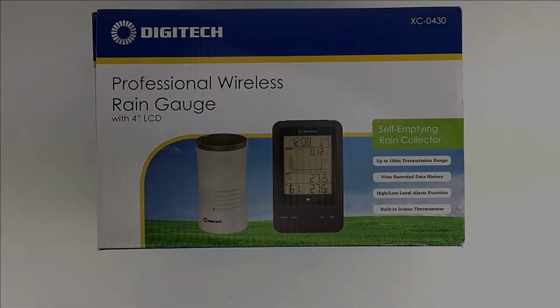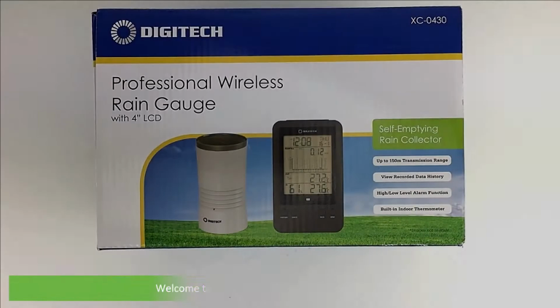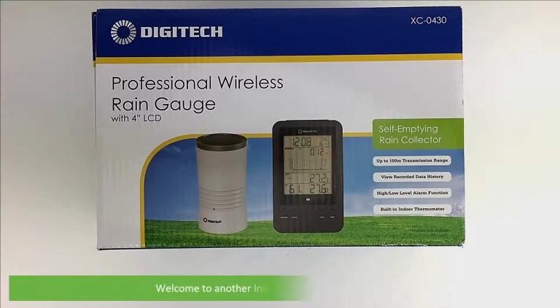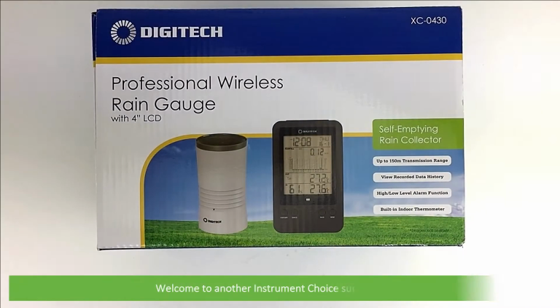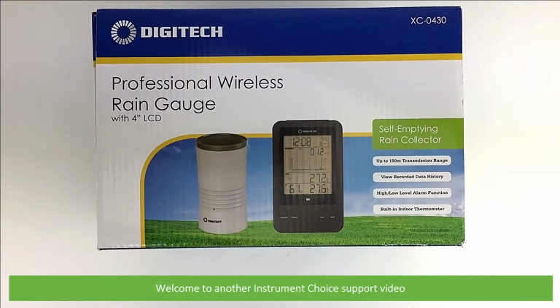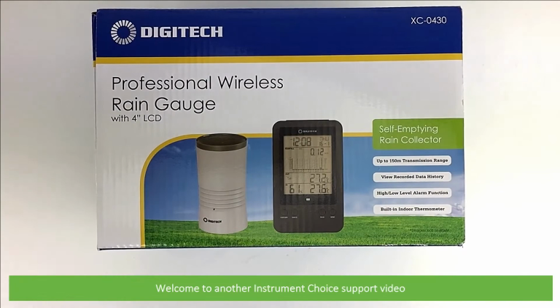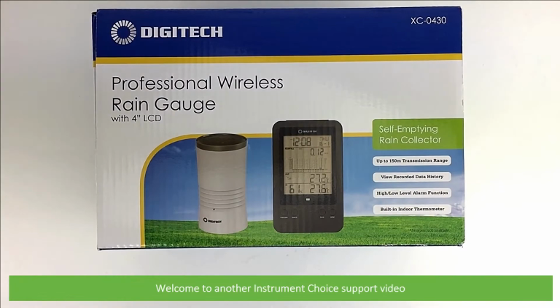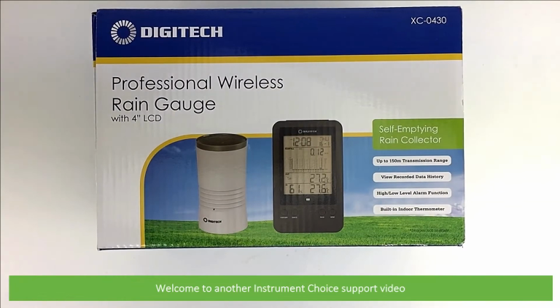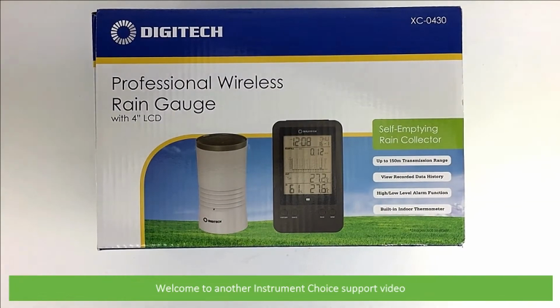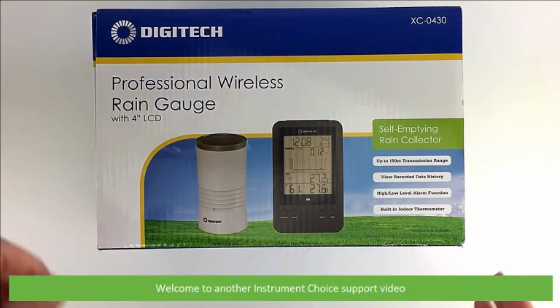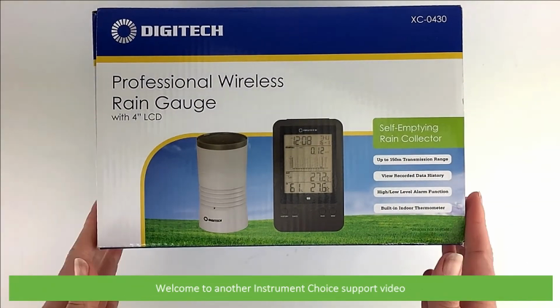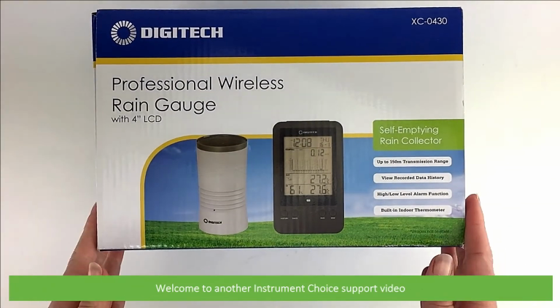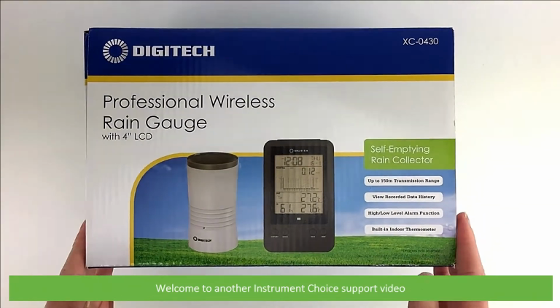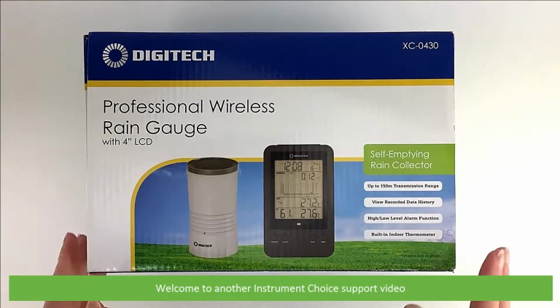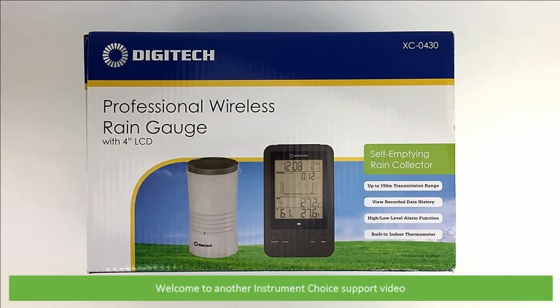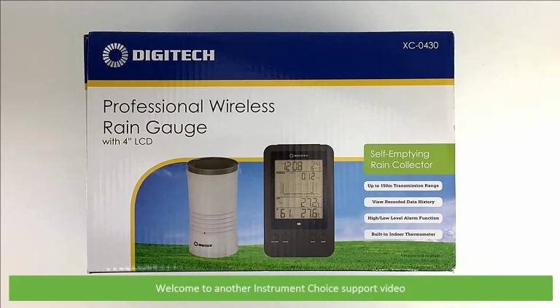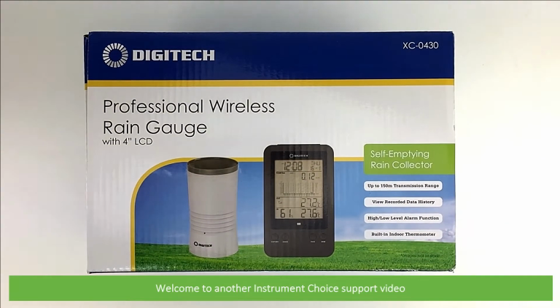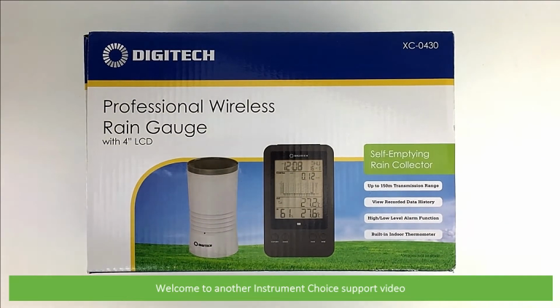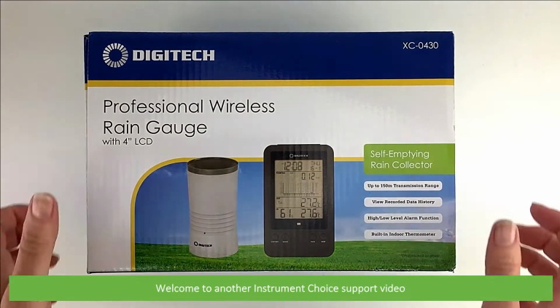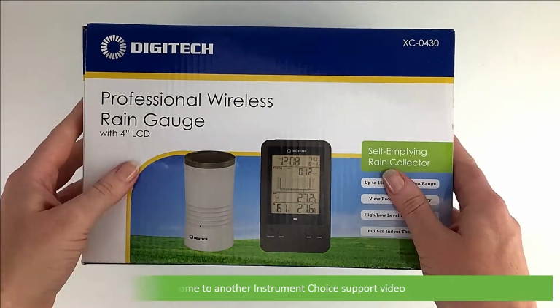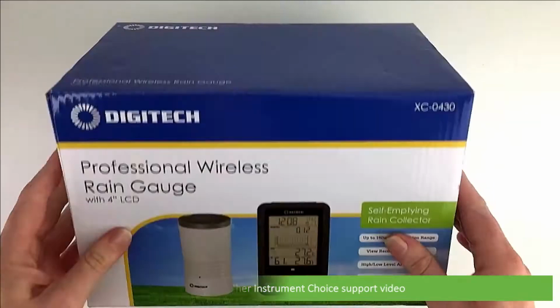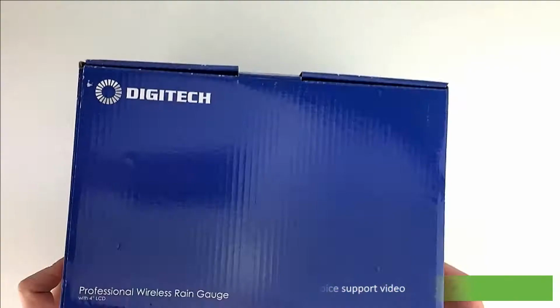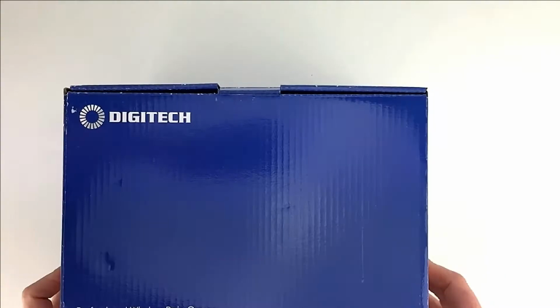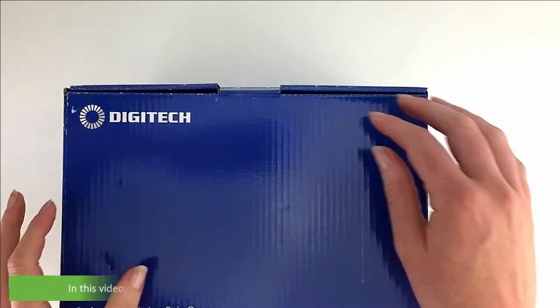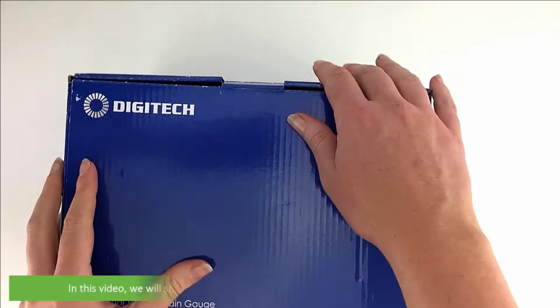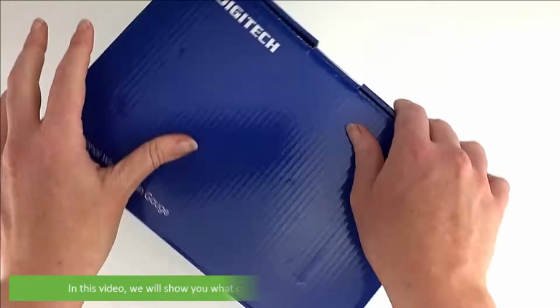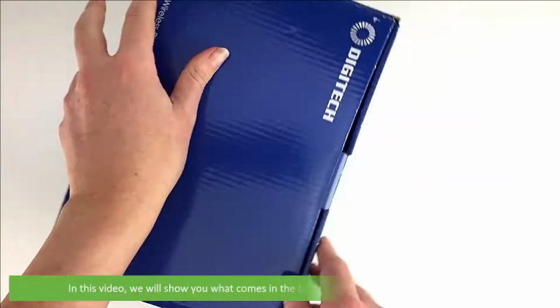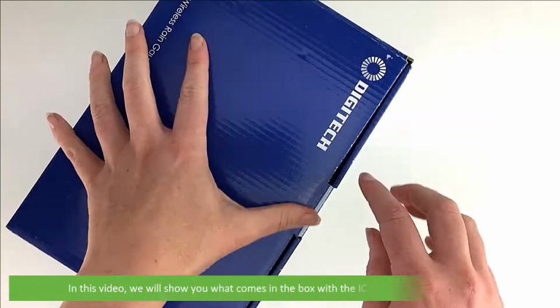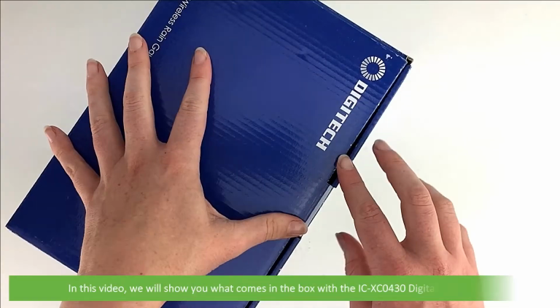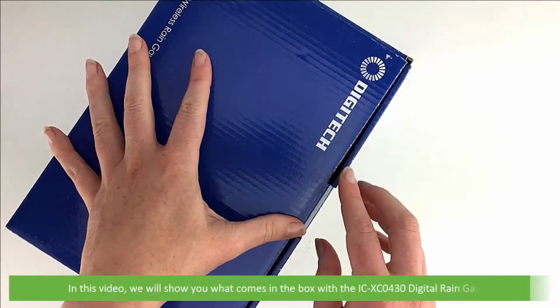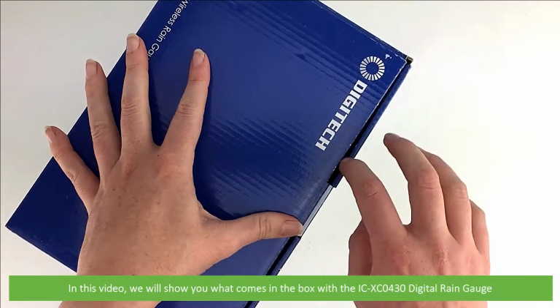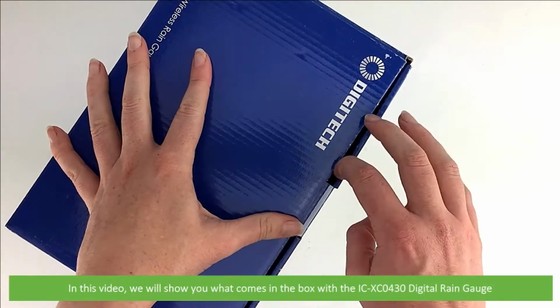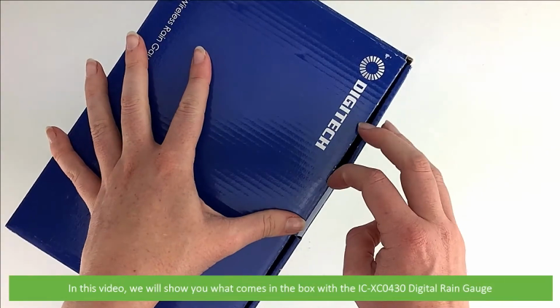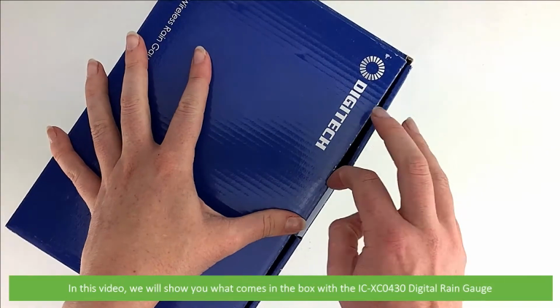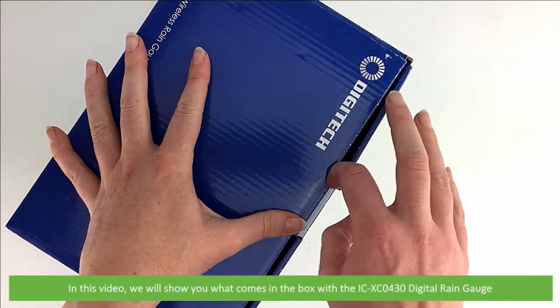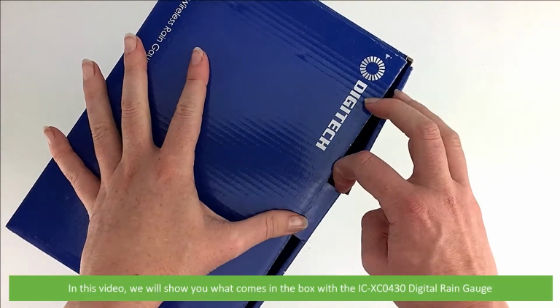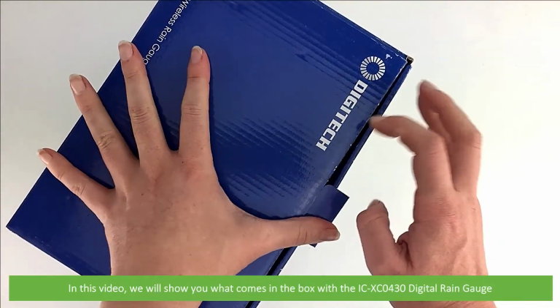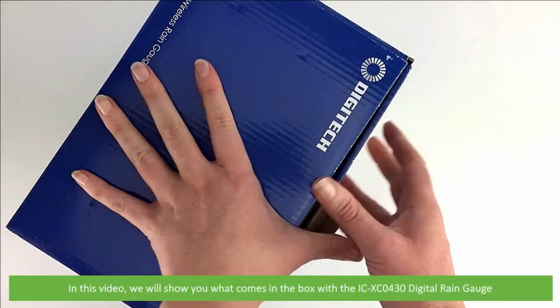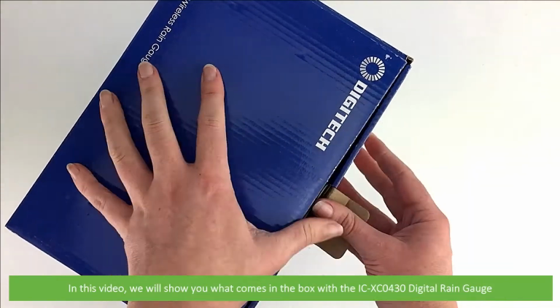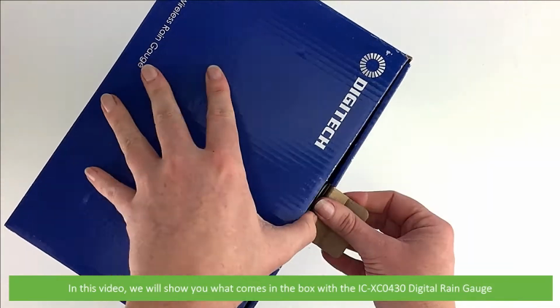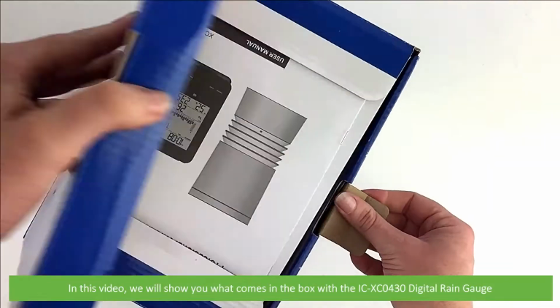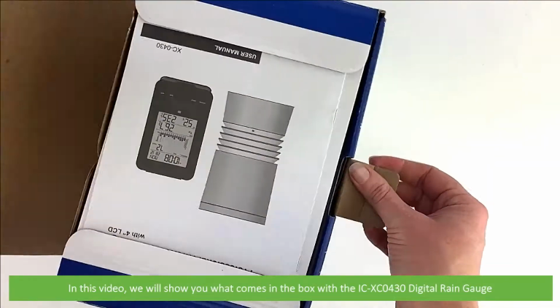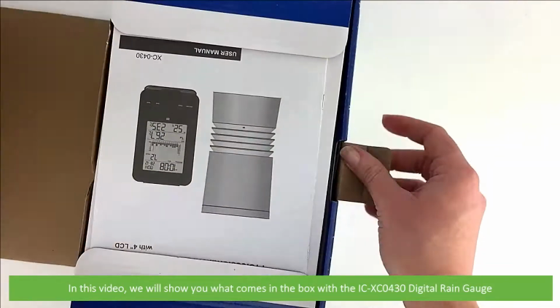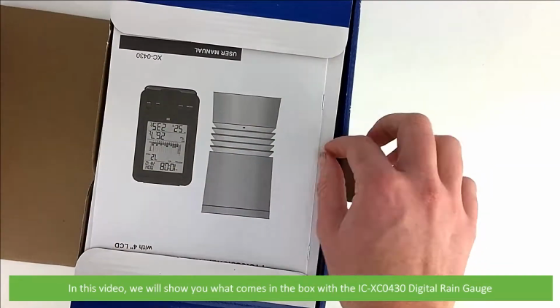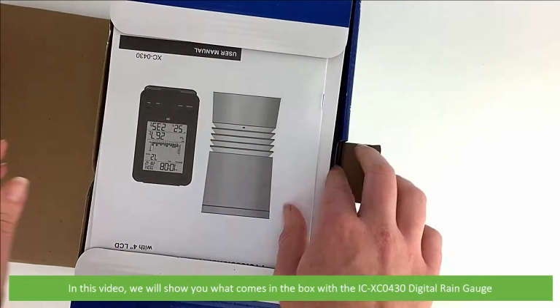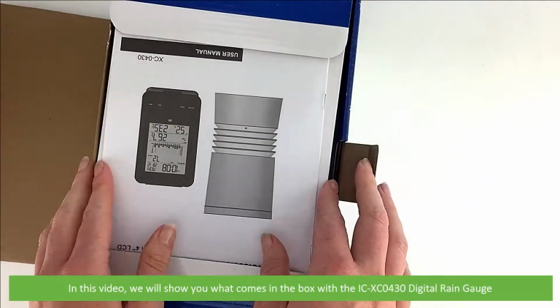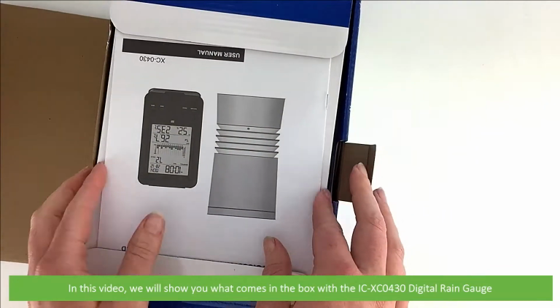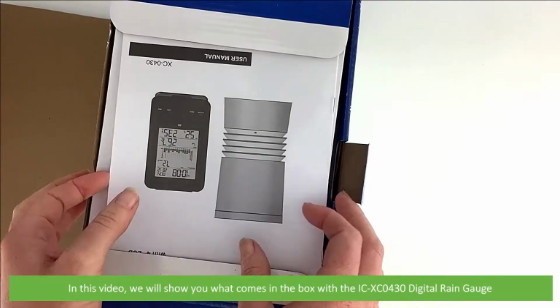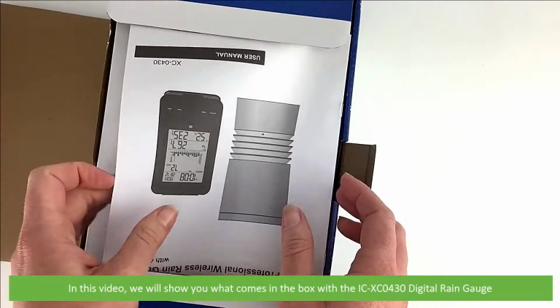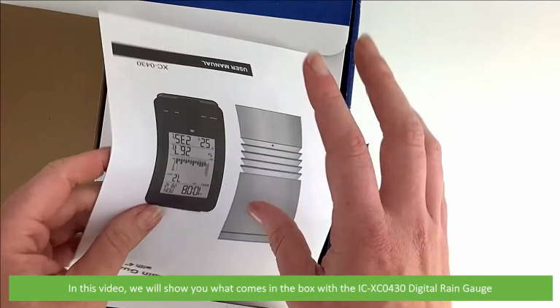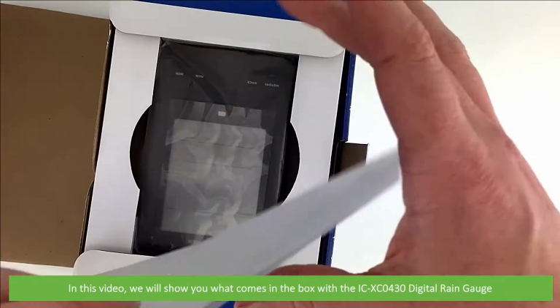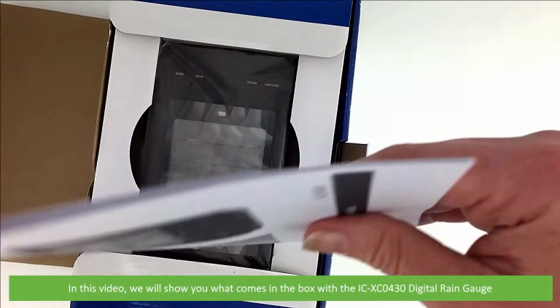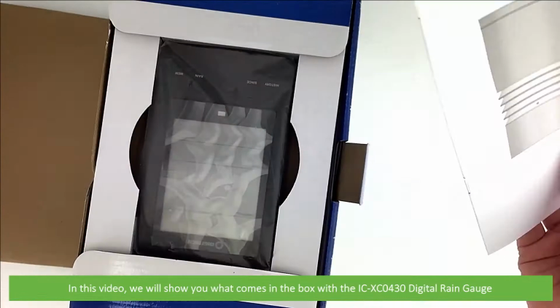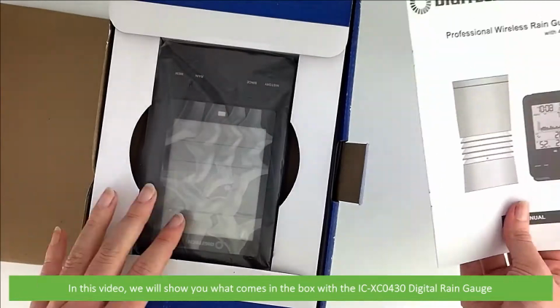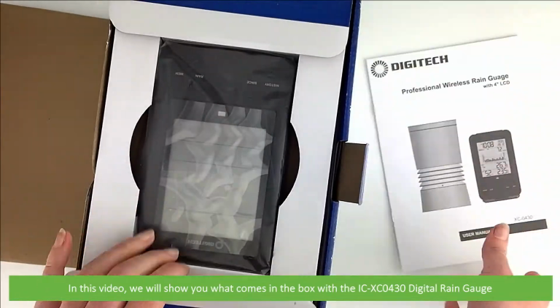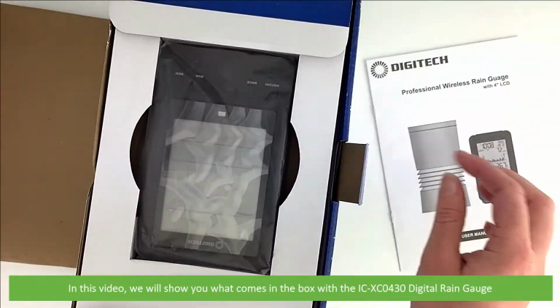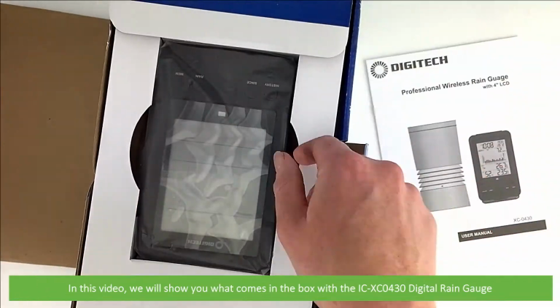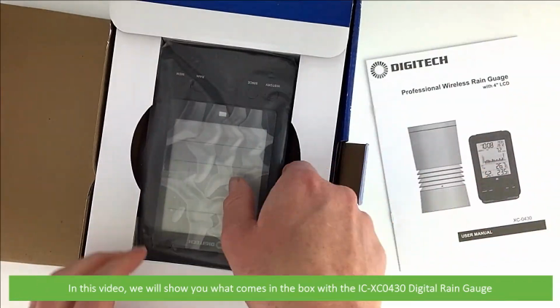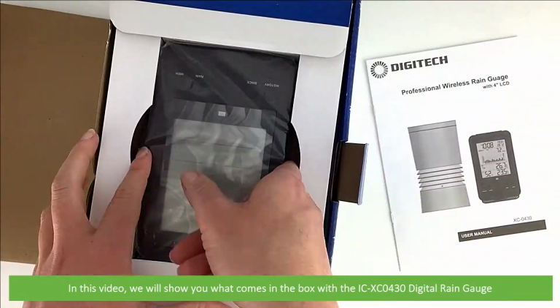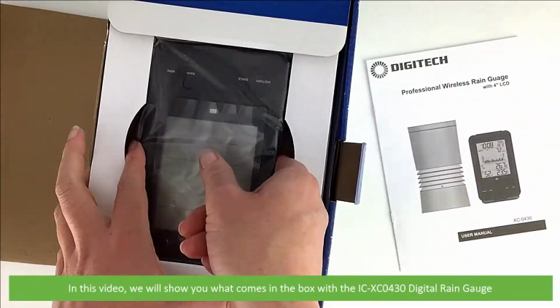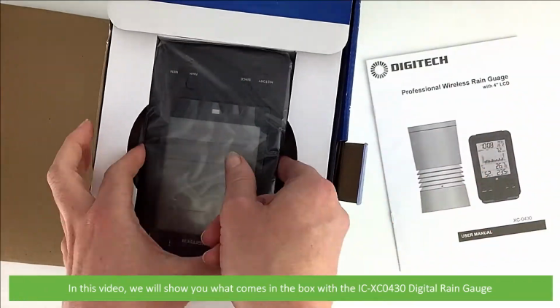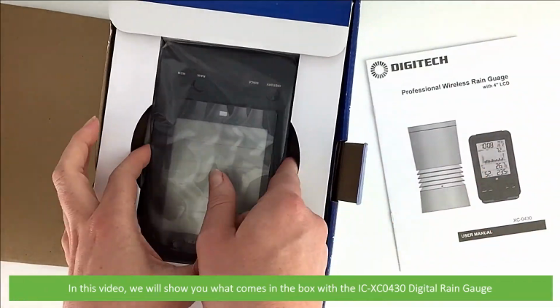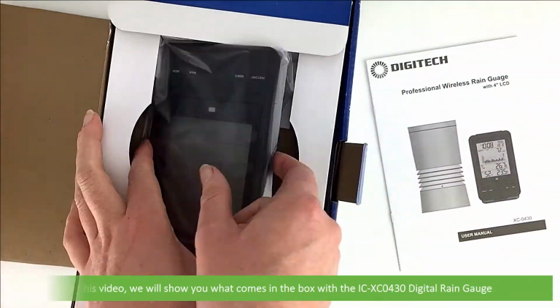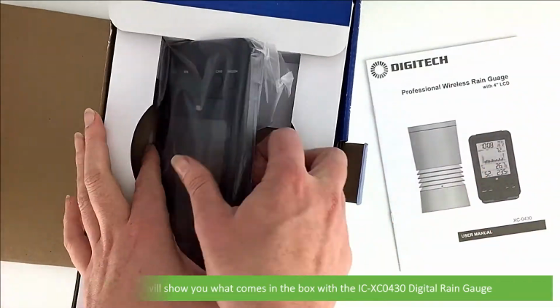Hi and welcome to another Instrument Choice Support video. In this video we'll show you what comes in the box with the ICXC0430 digital rain gauge.